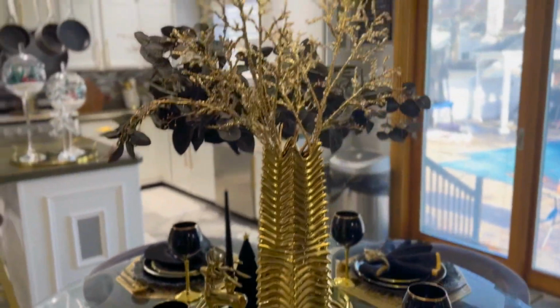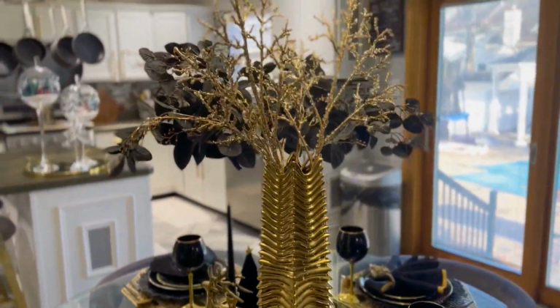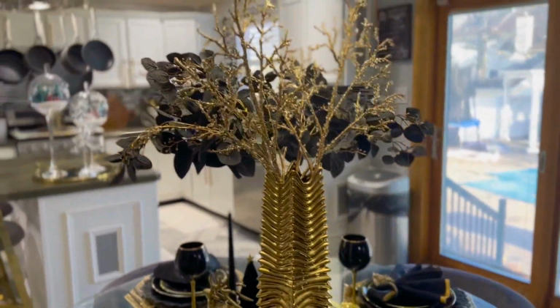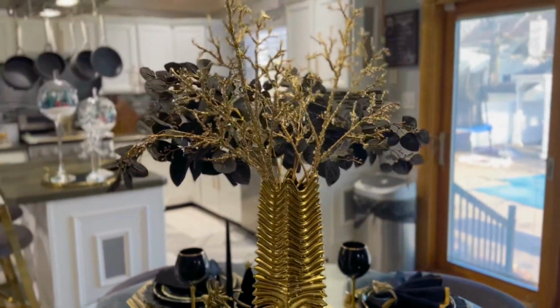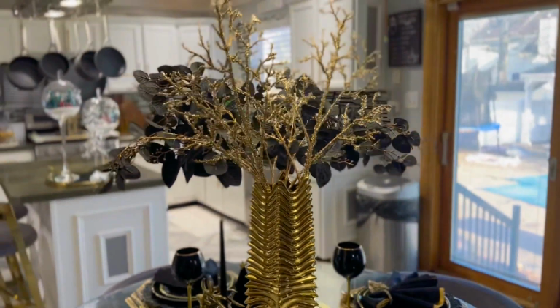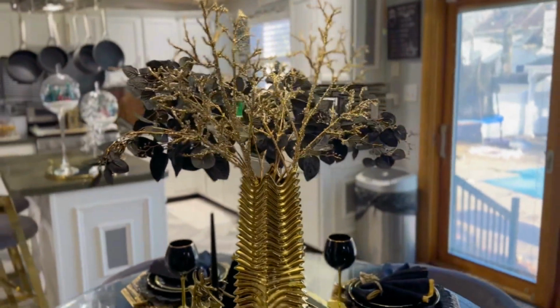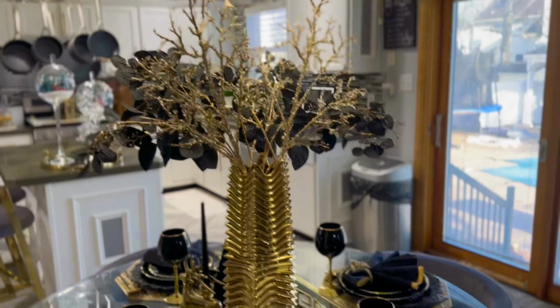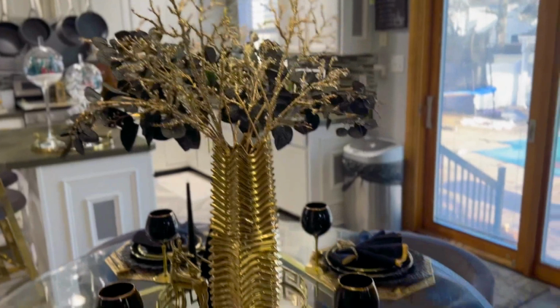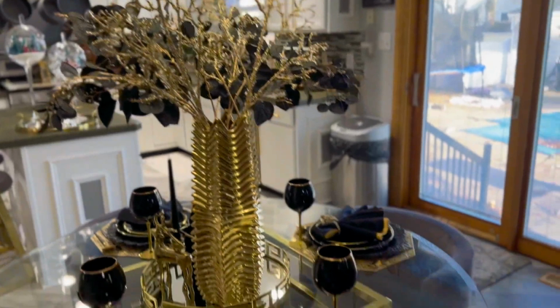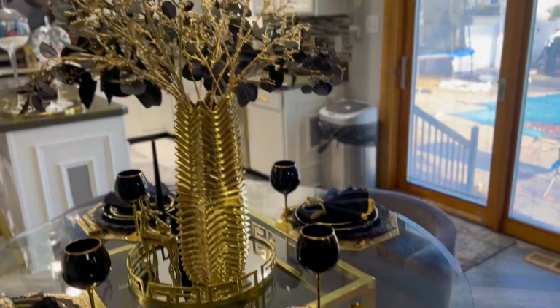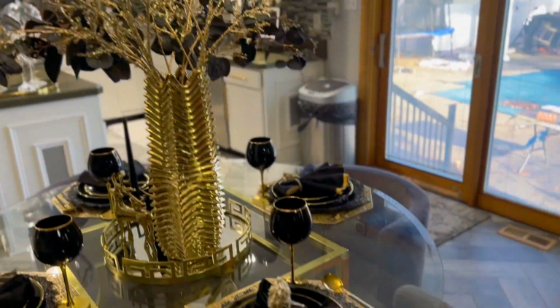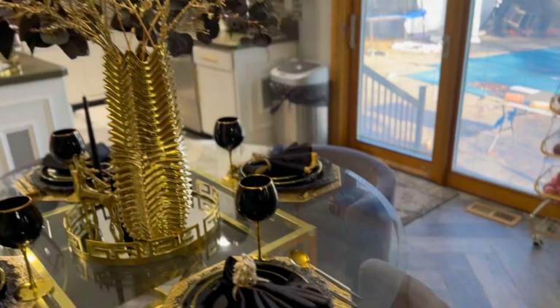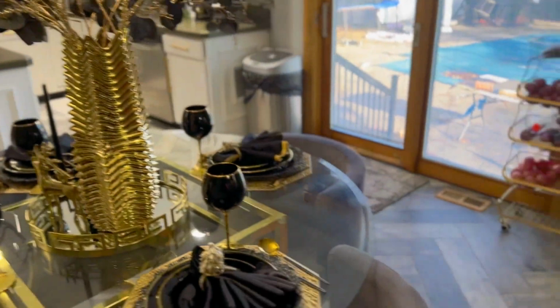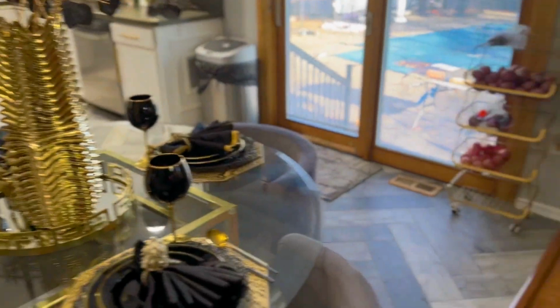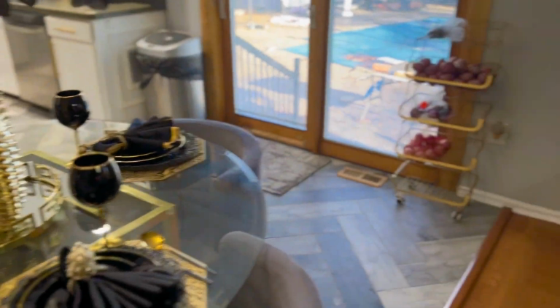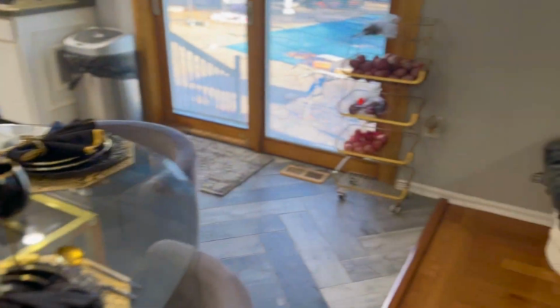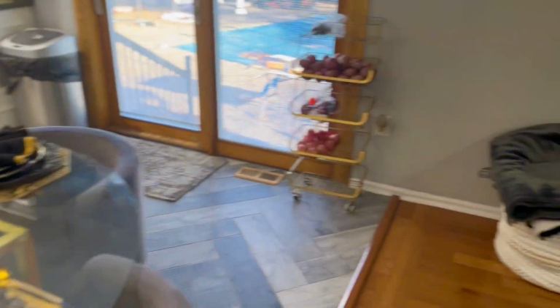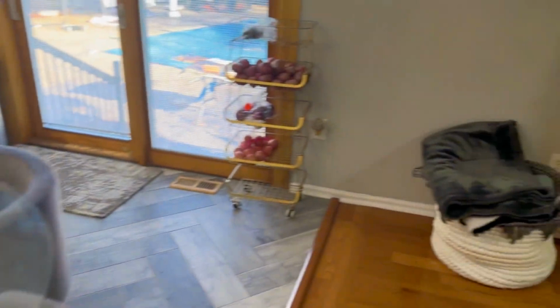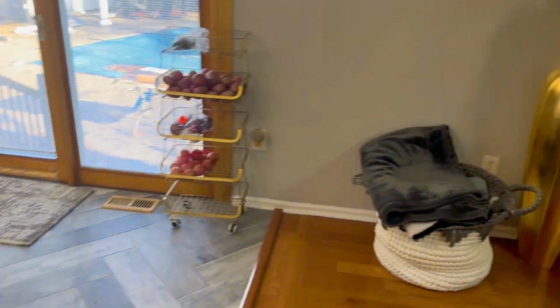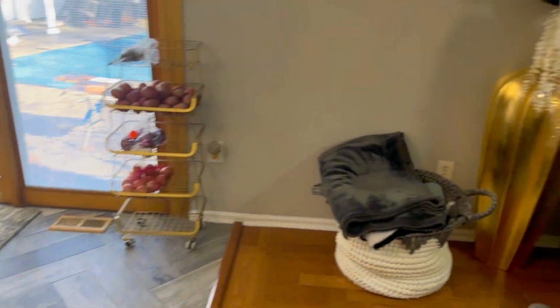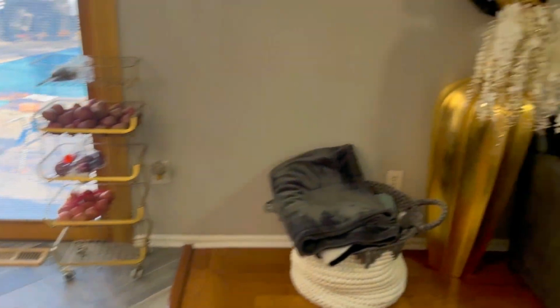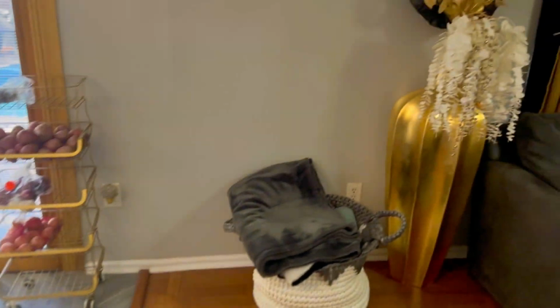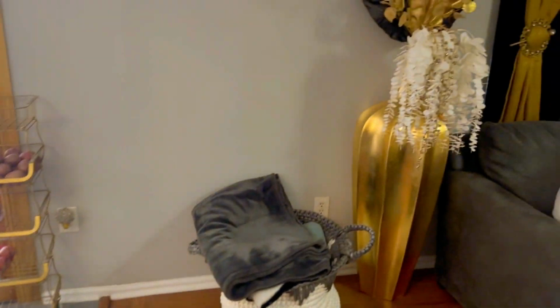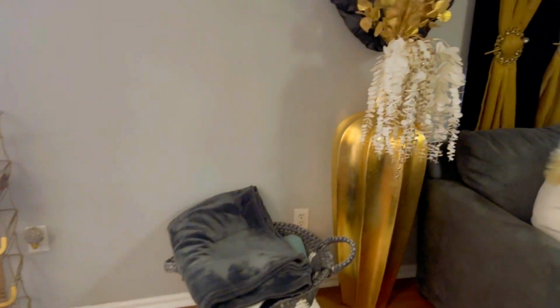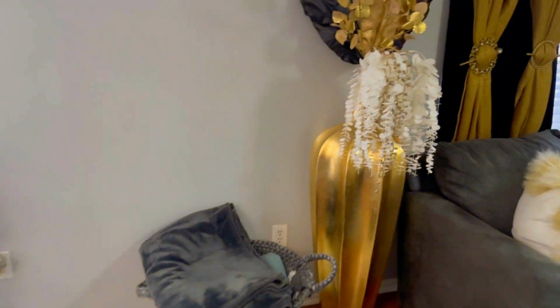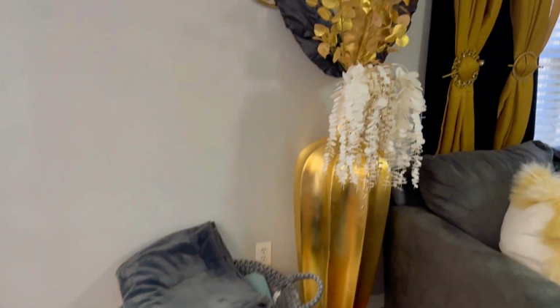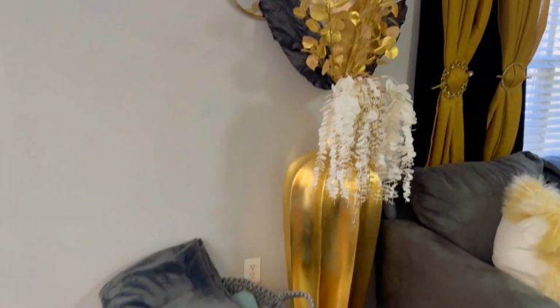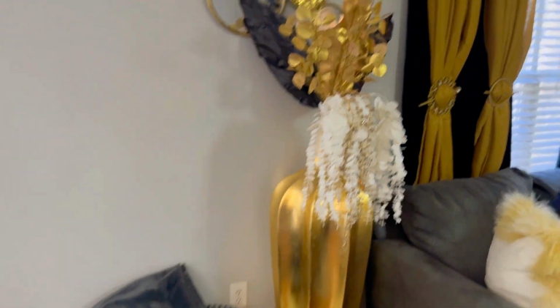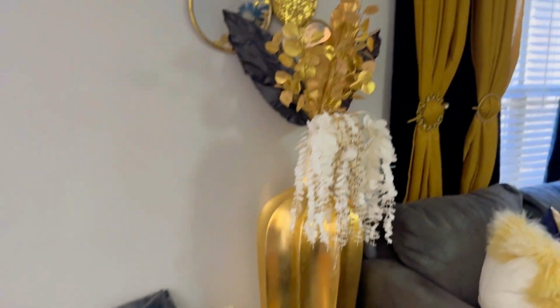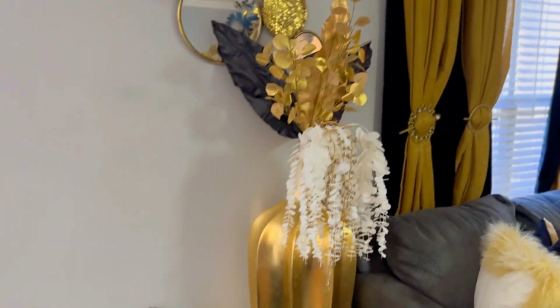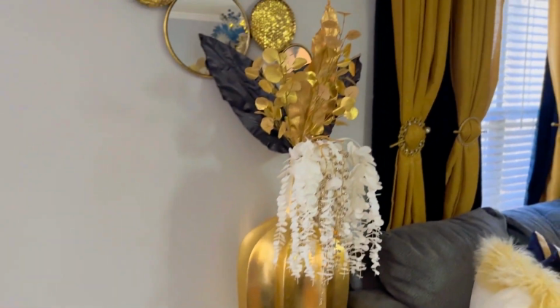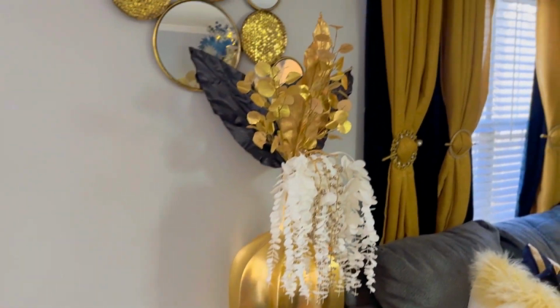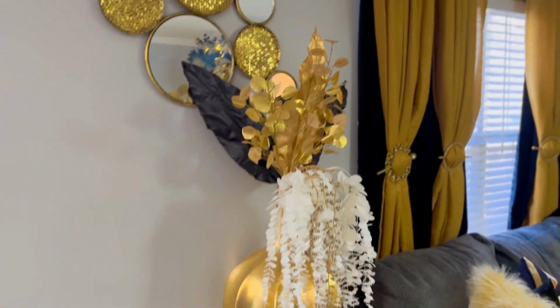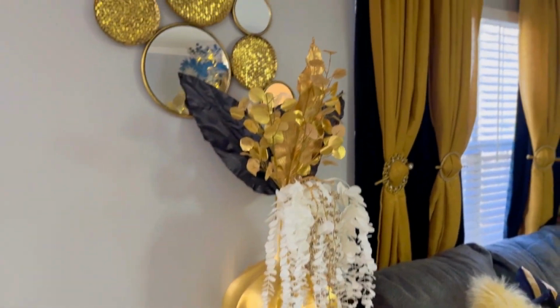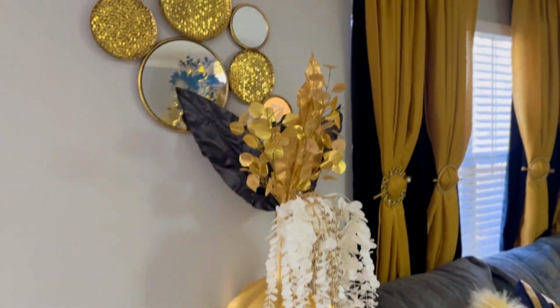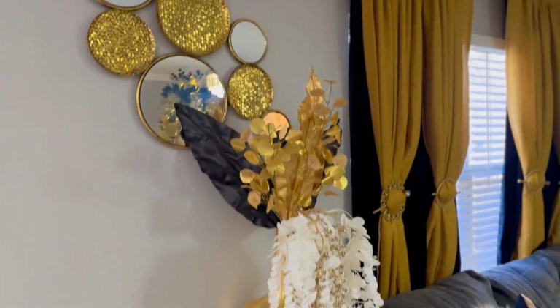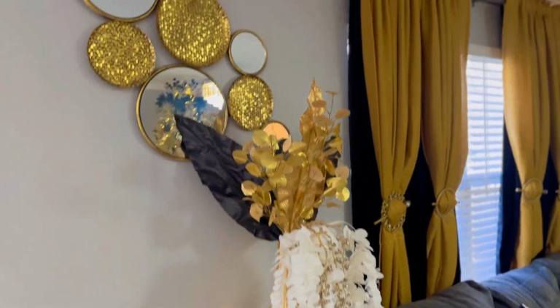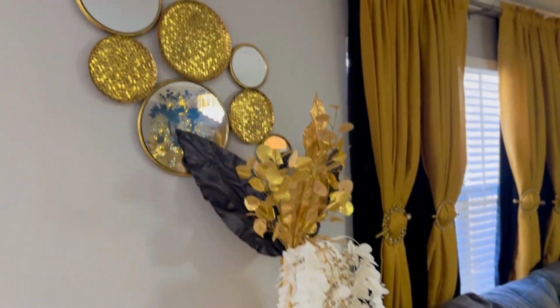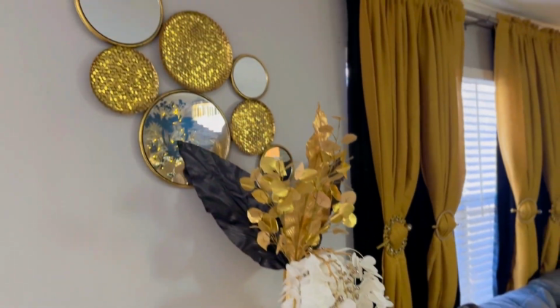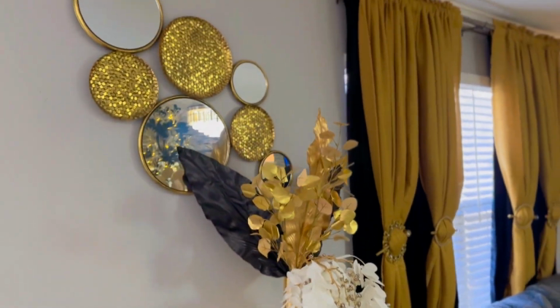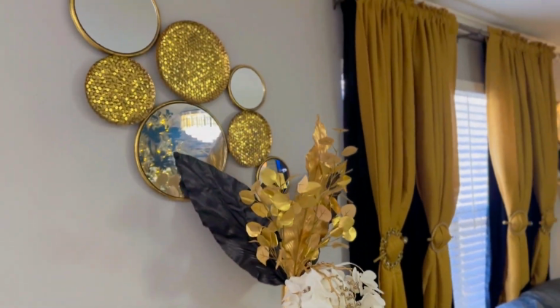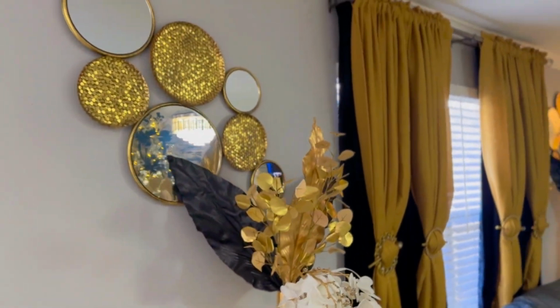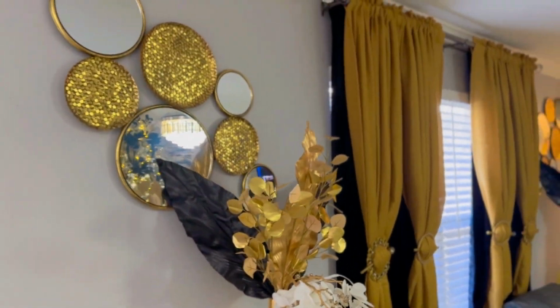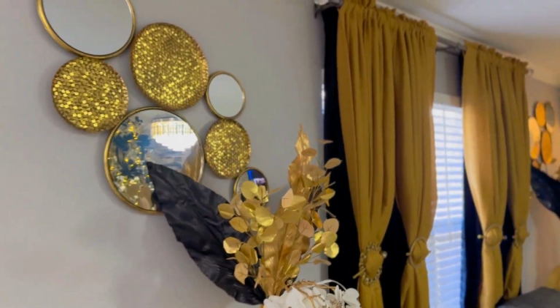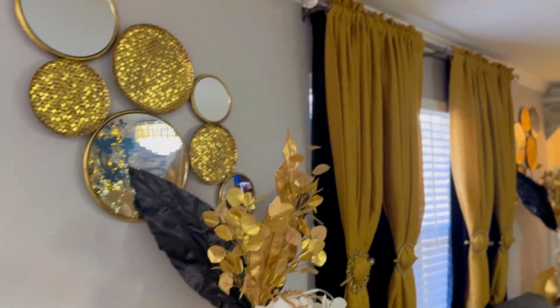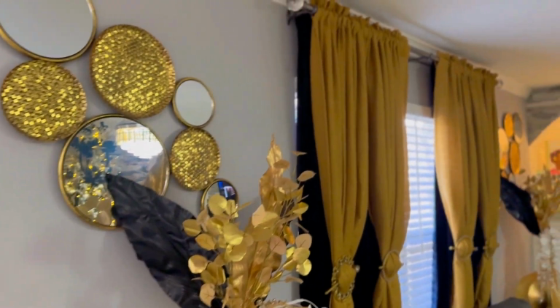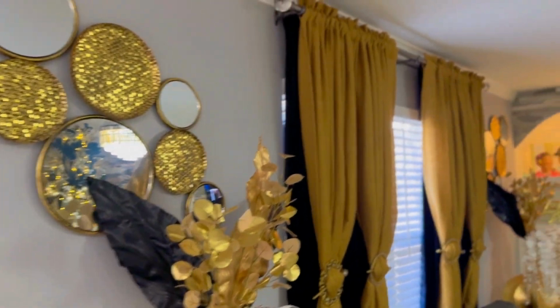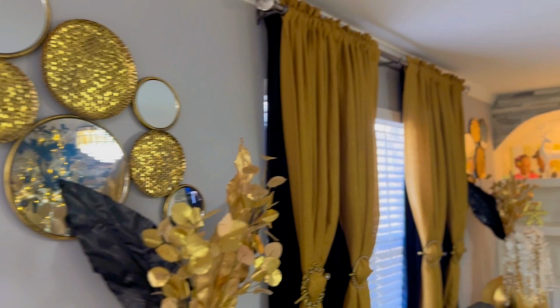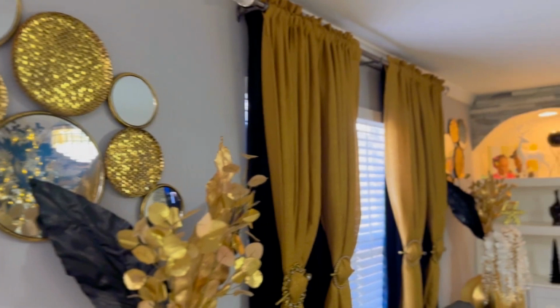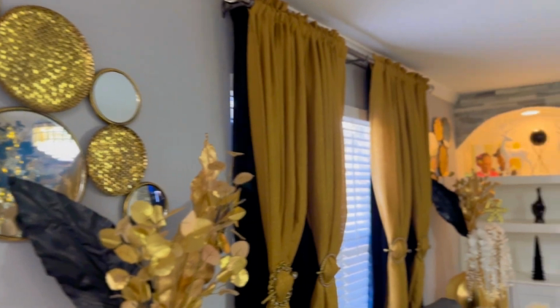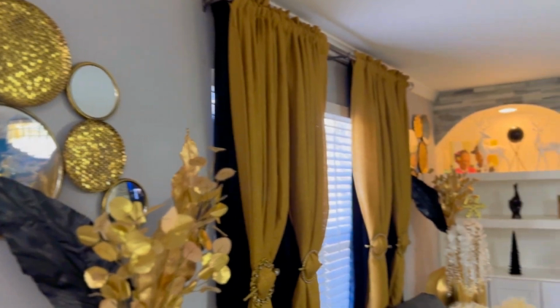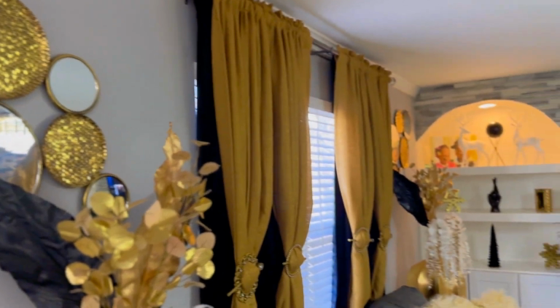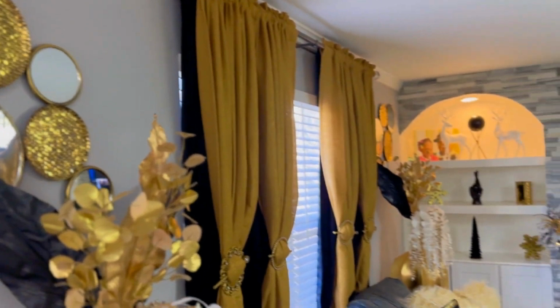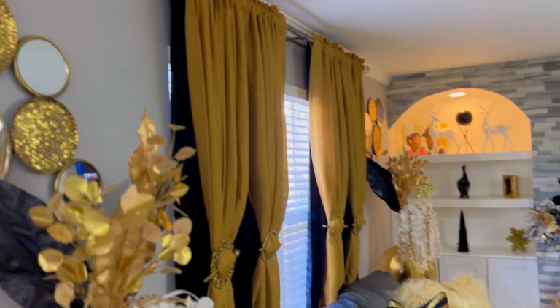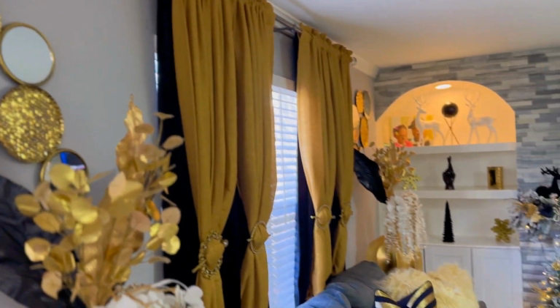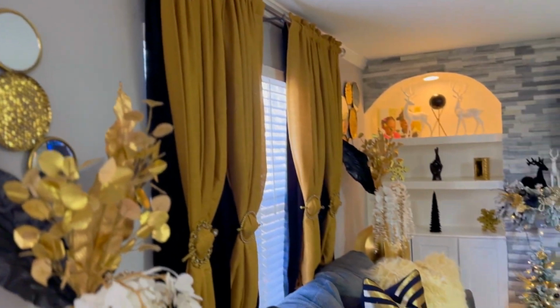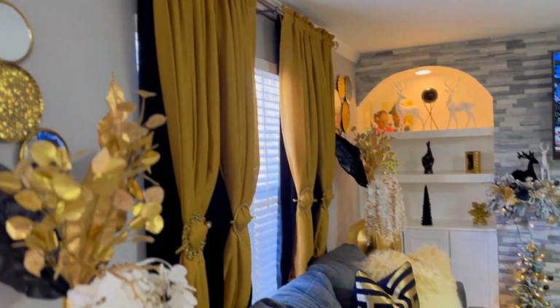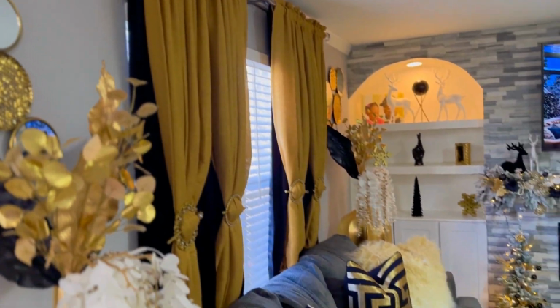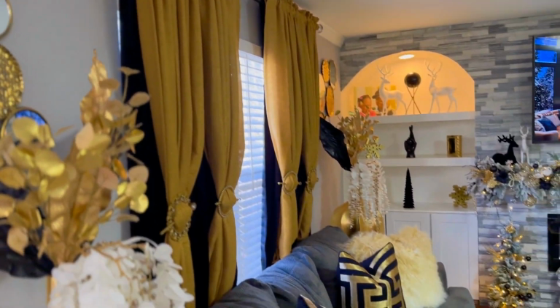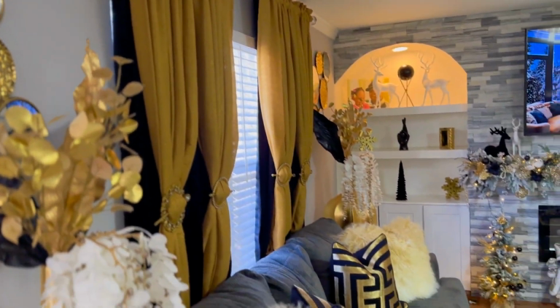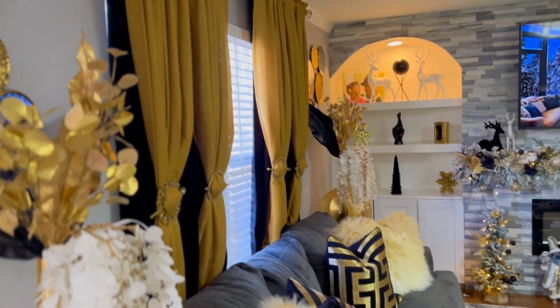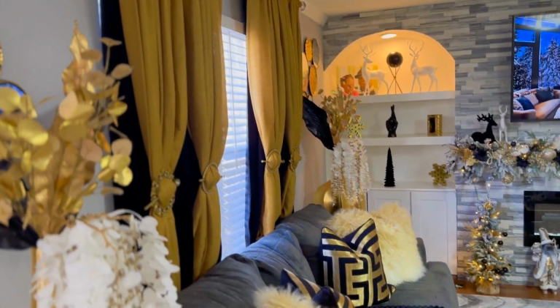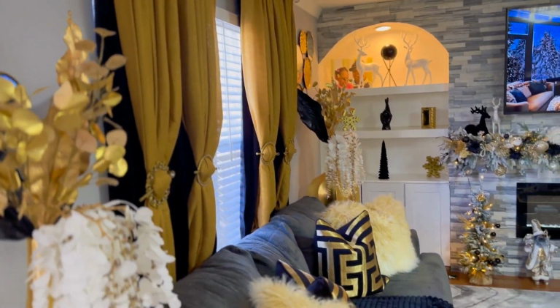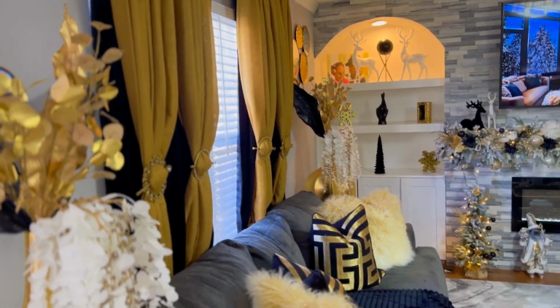From the dining table, we're gonna enter into the family room.